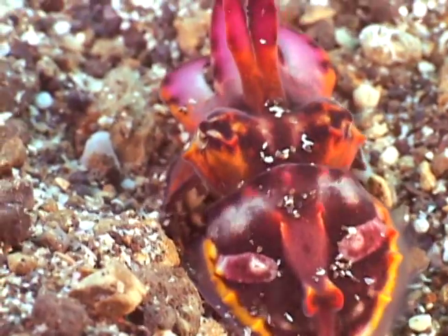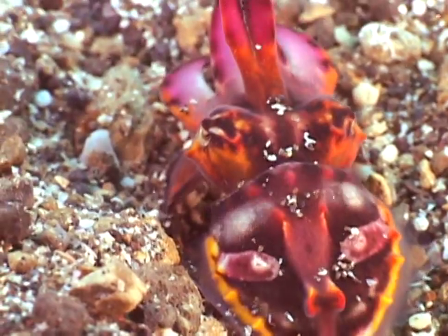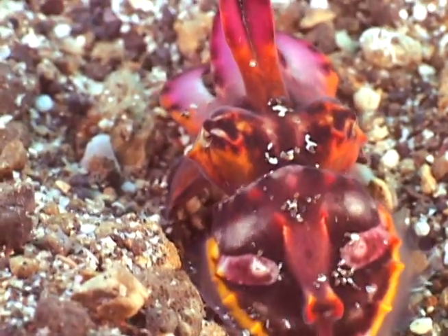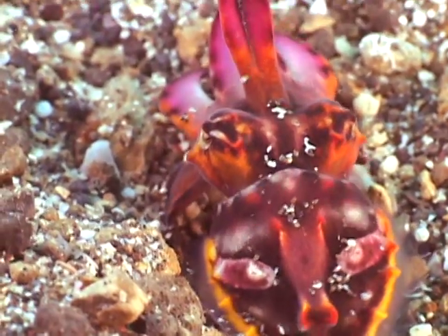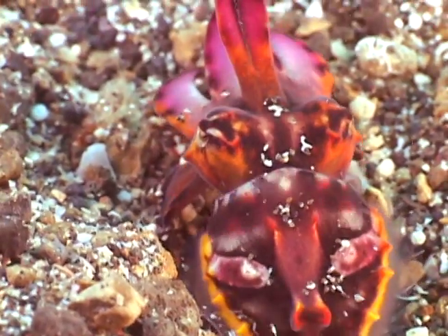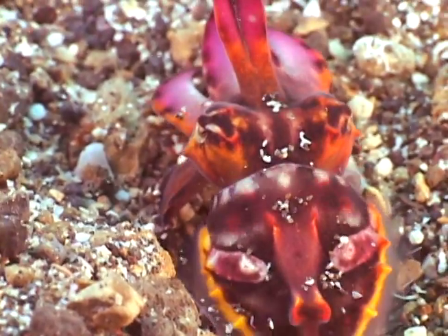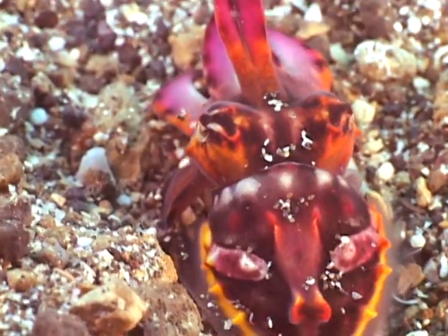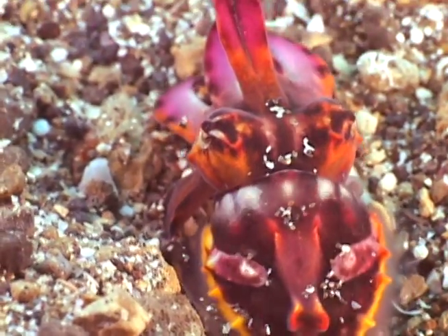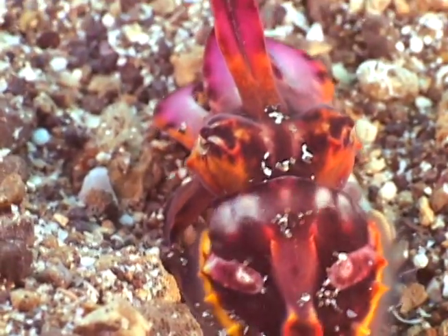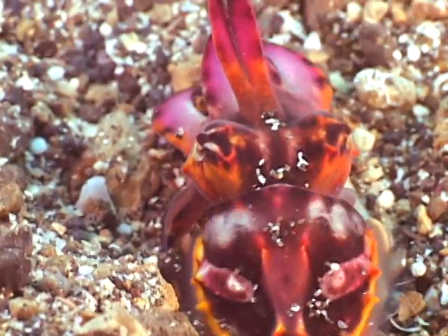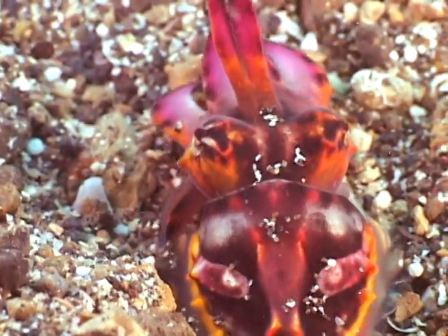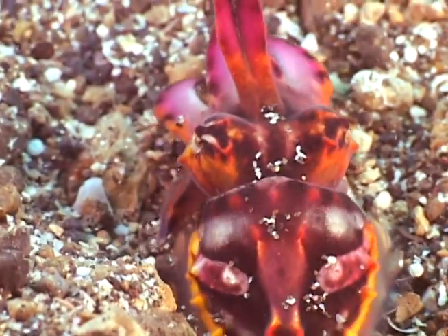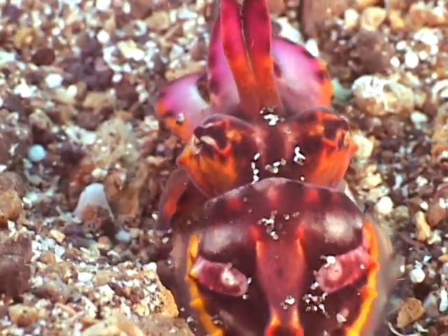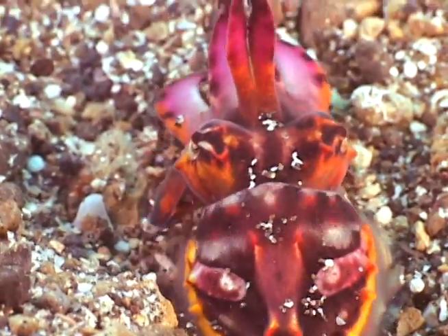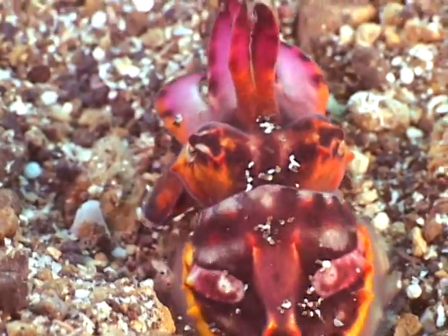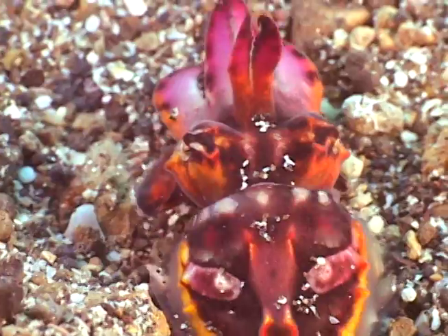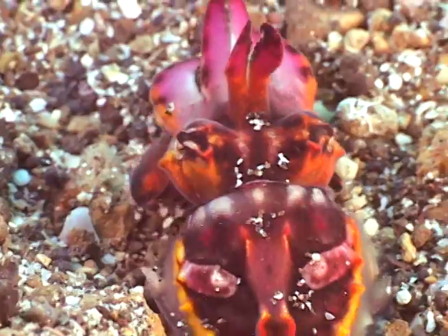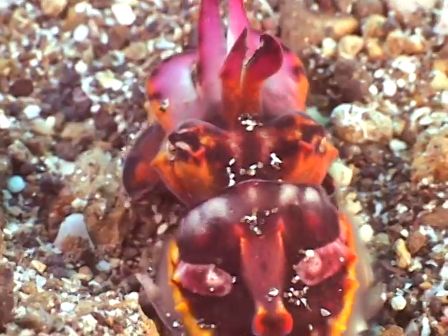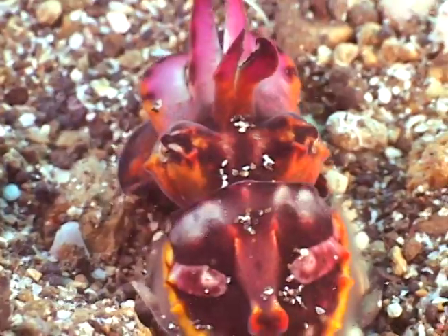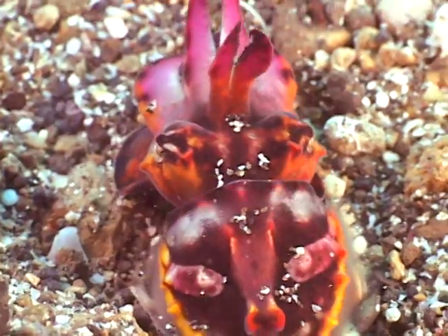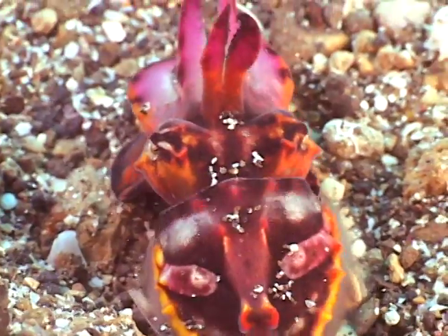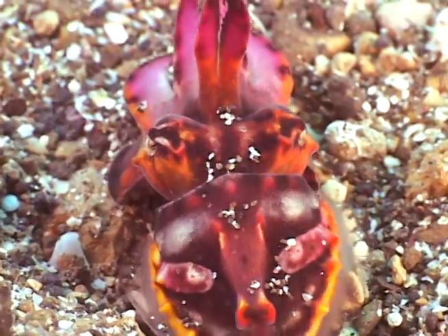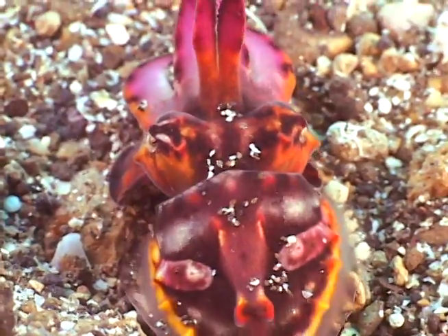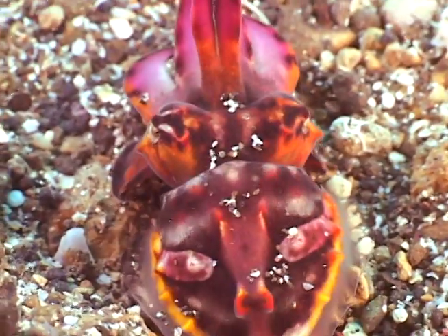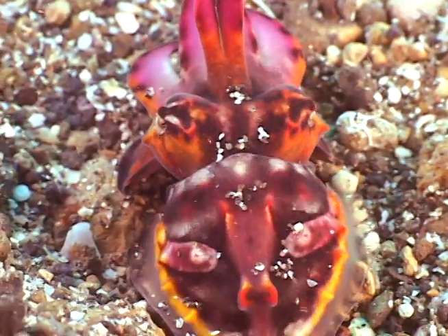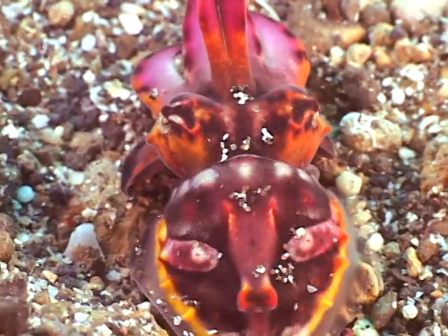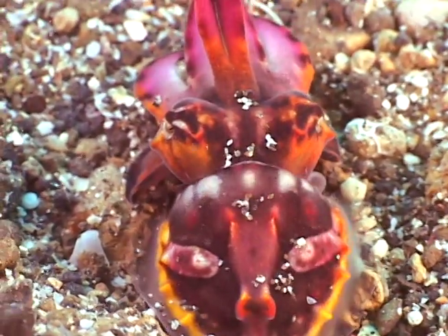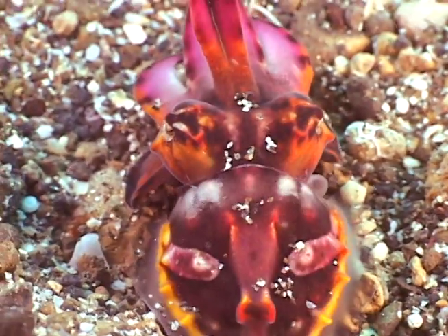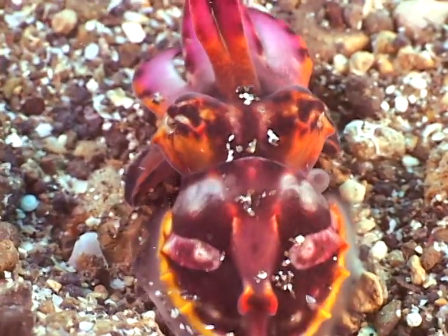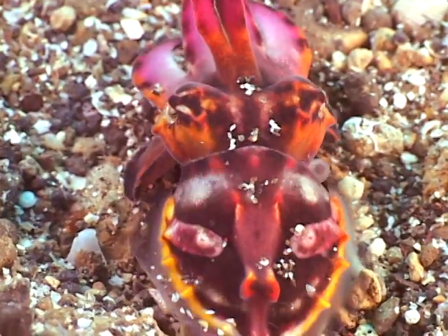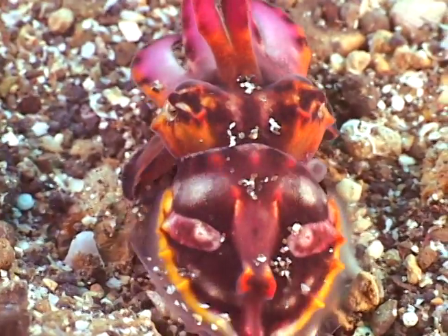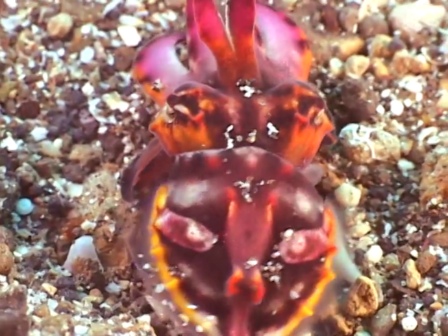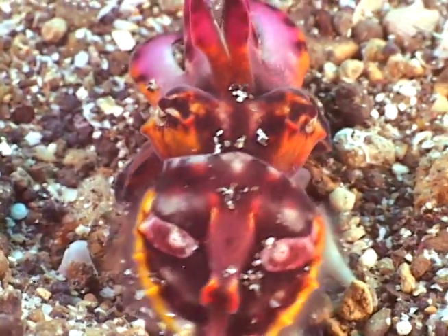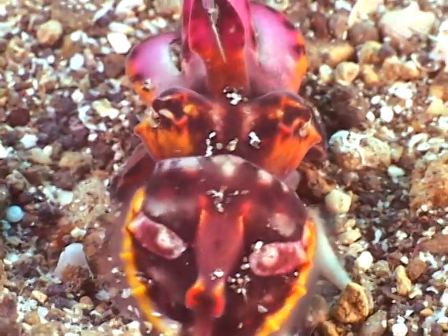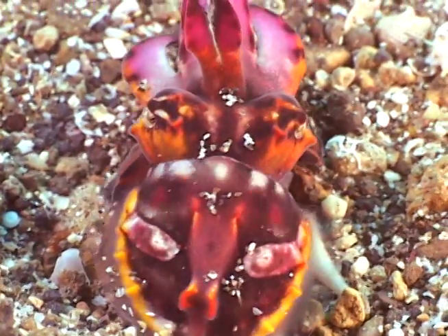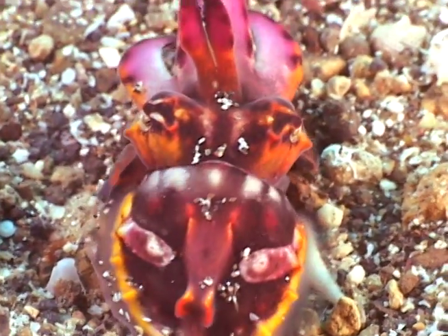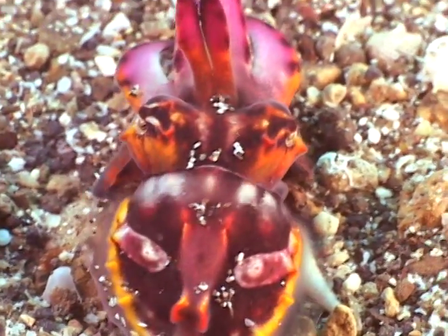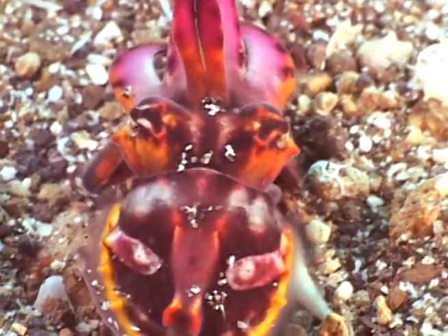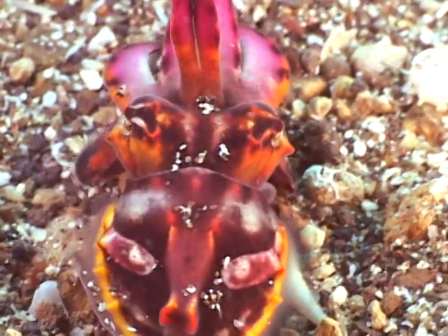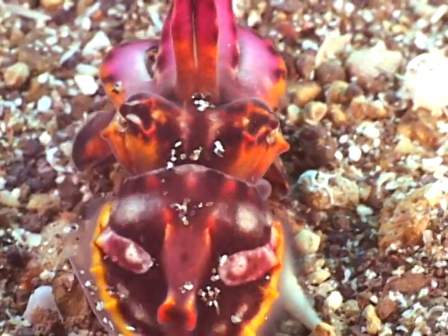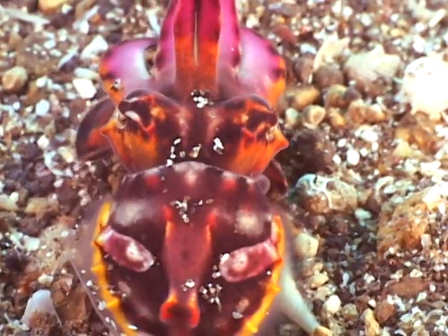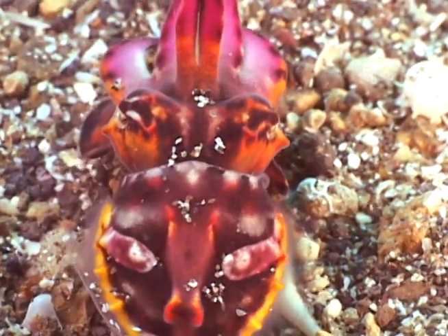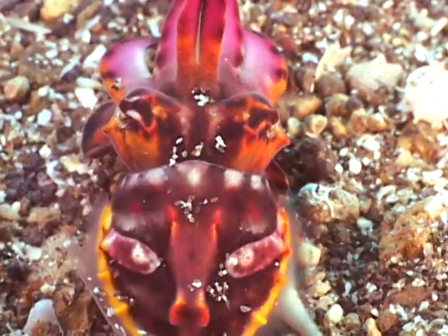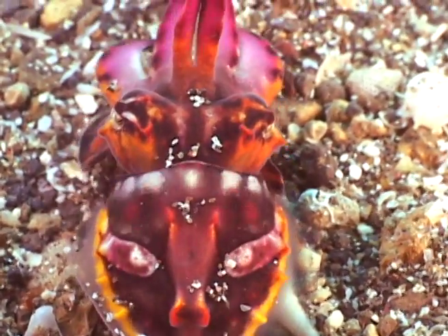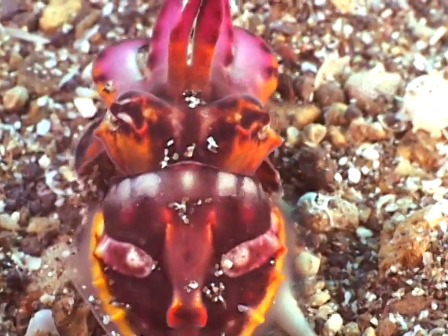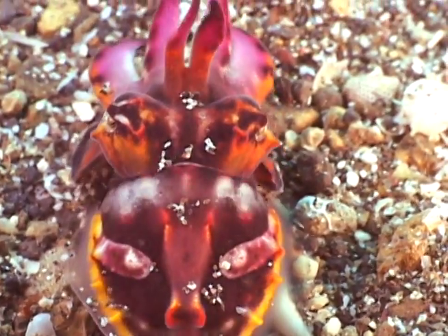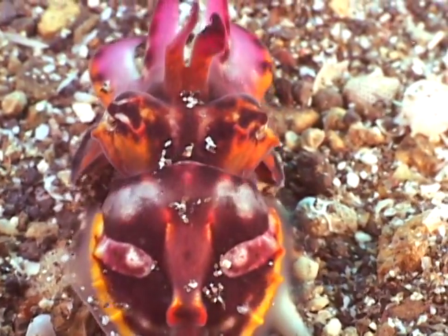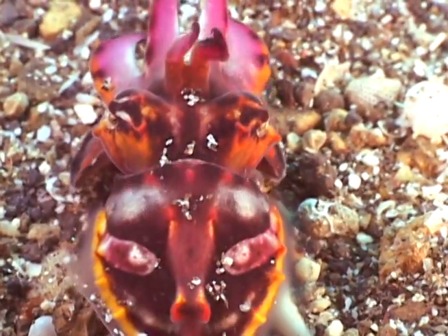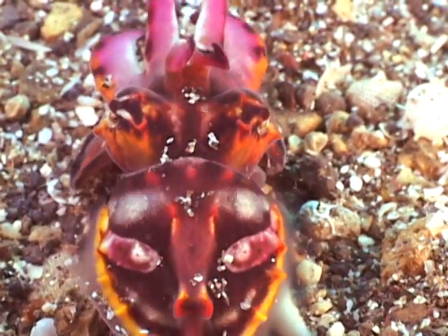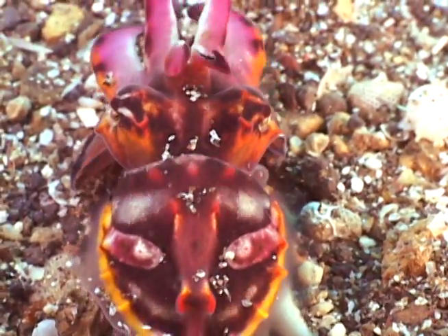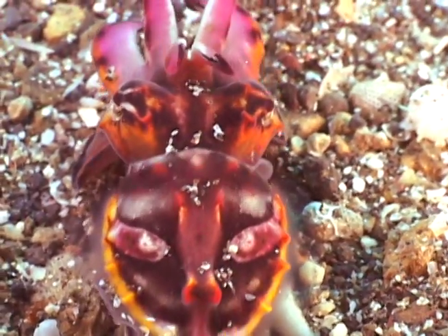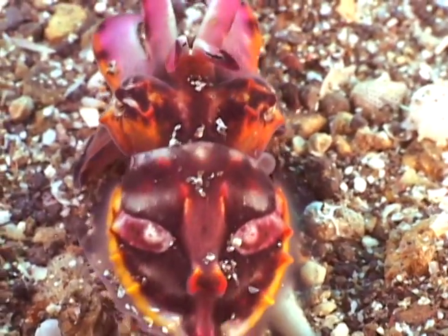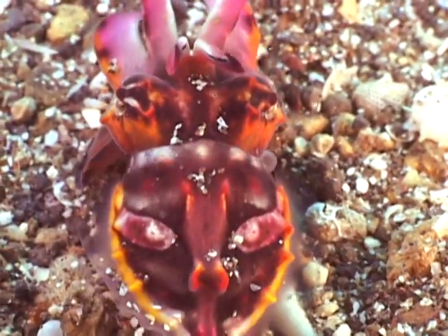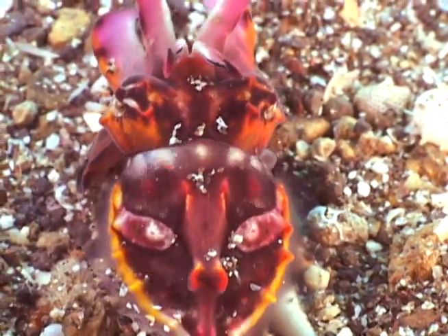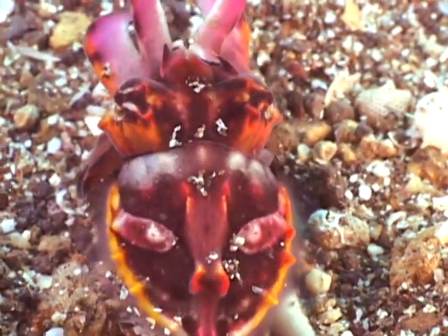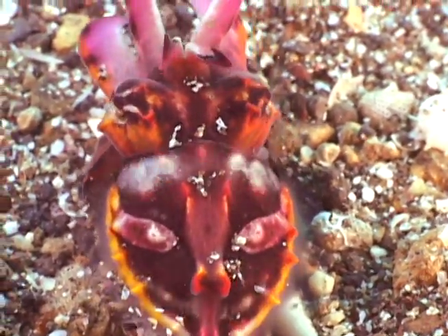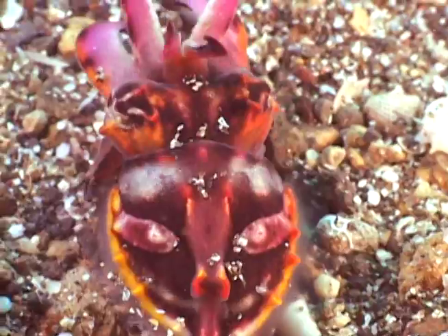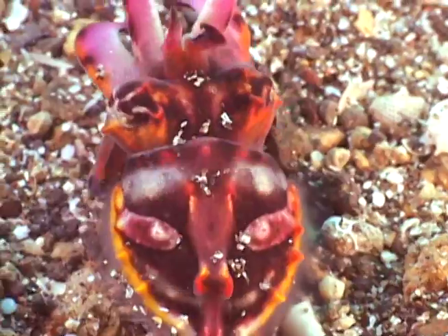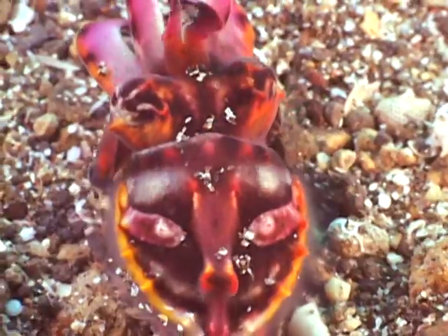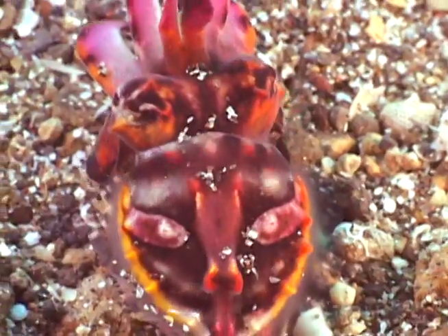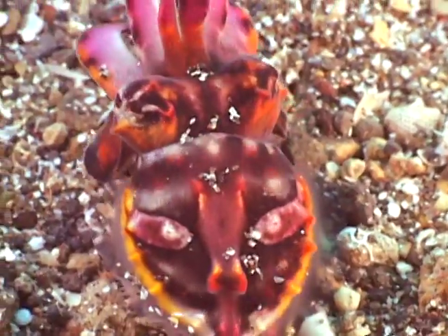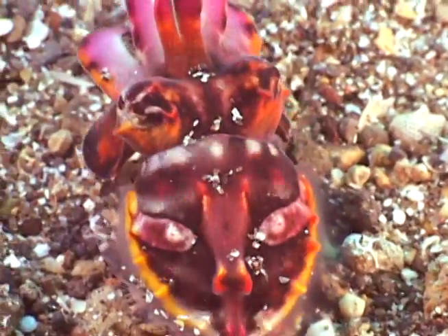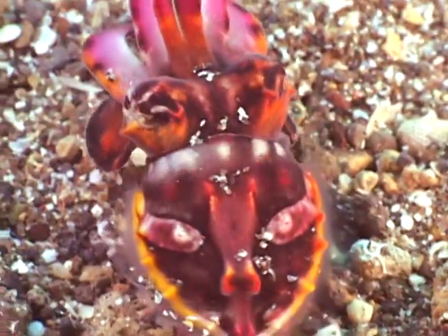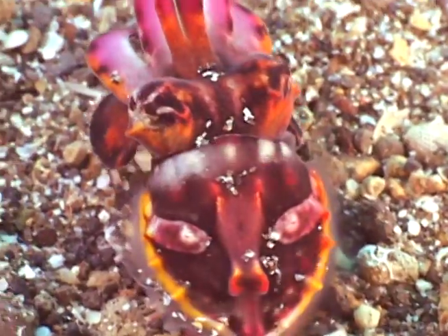They radiate beautiful, temporal, moving color. What other creature in the world can do that?